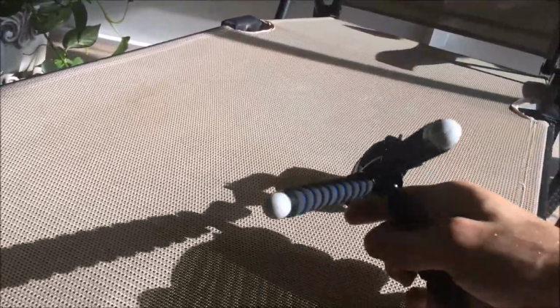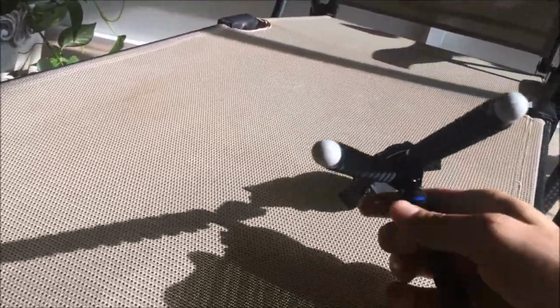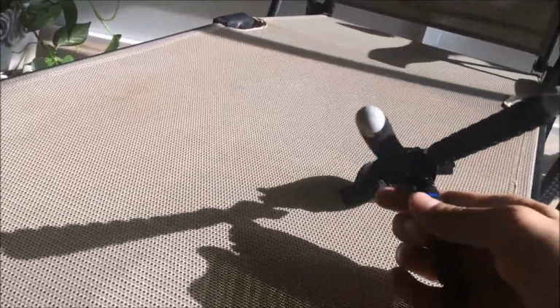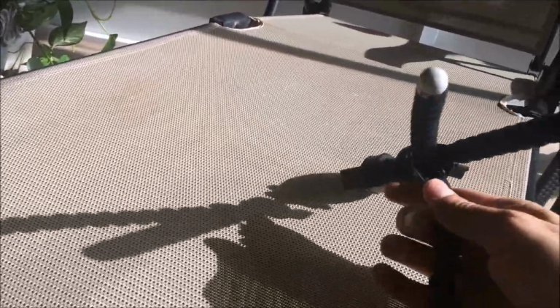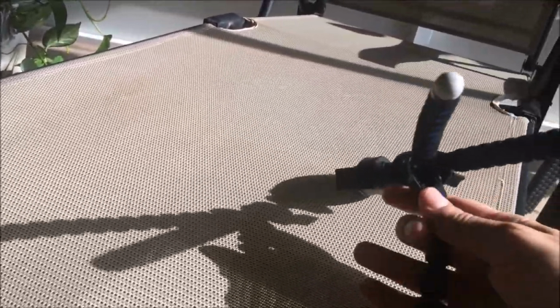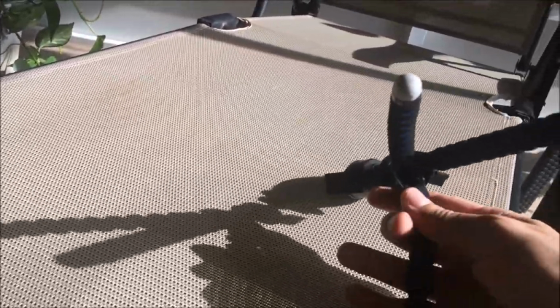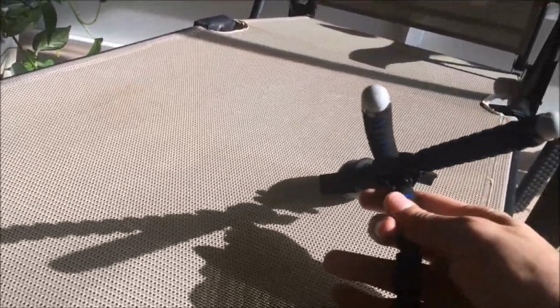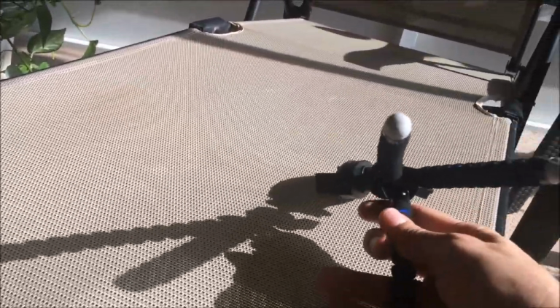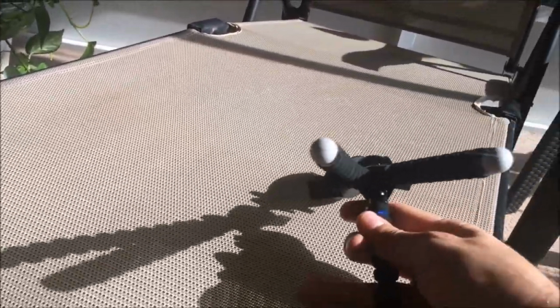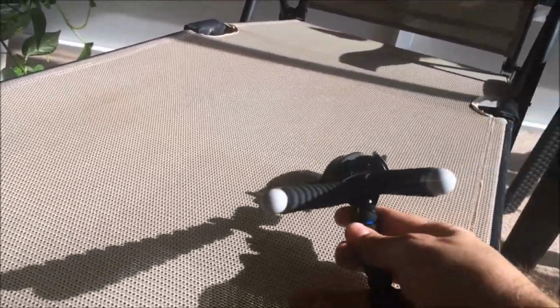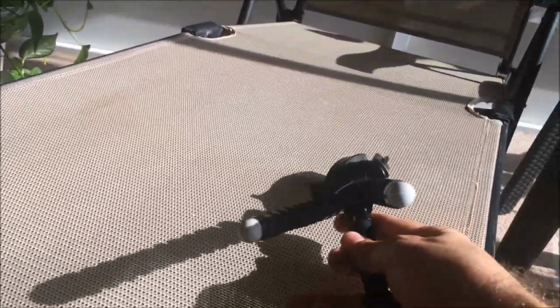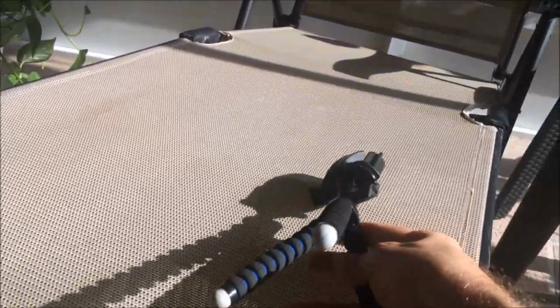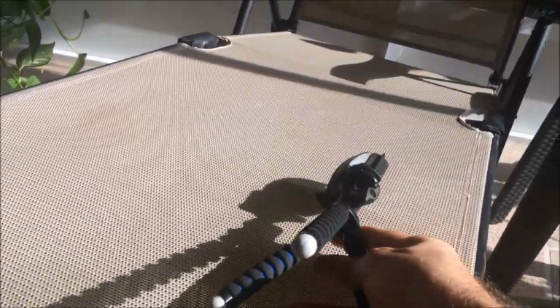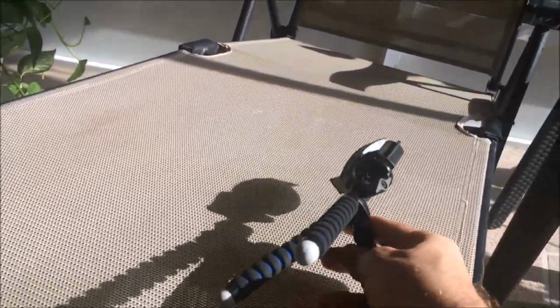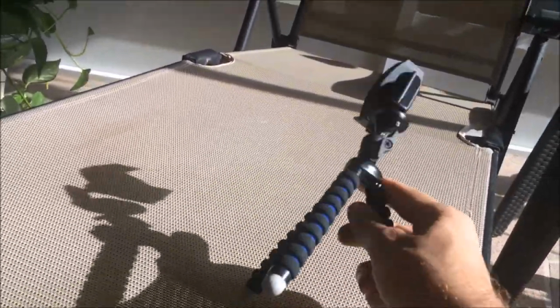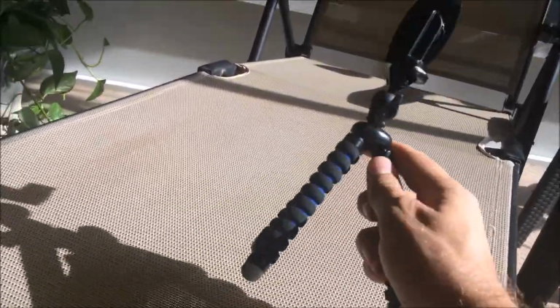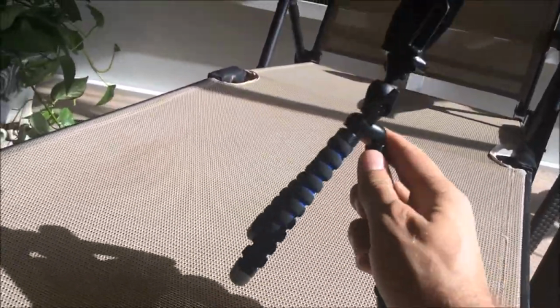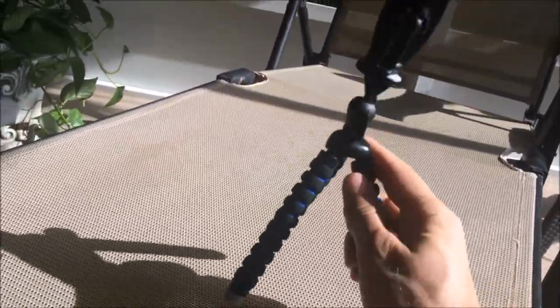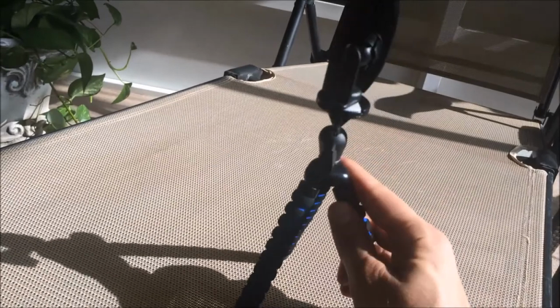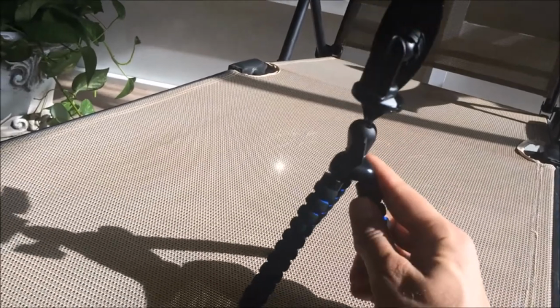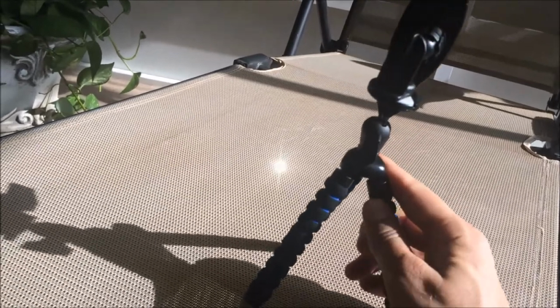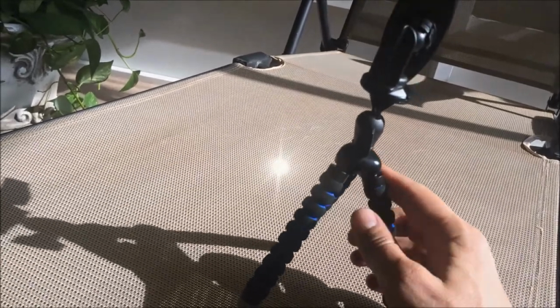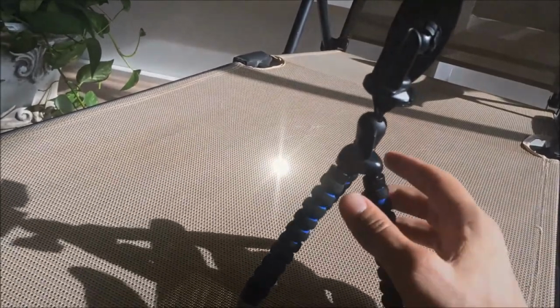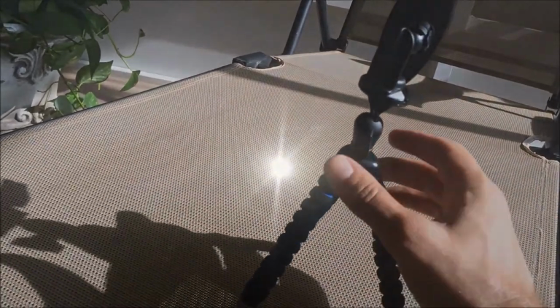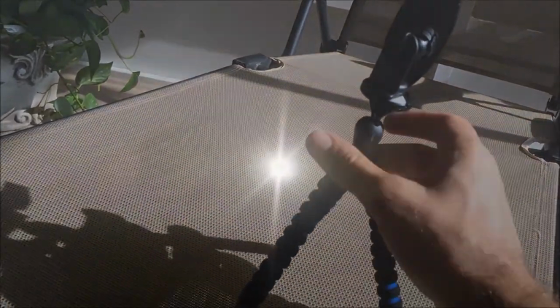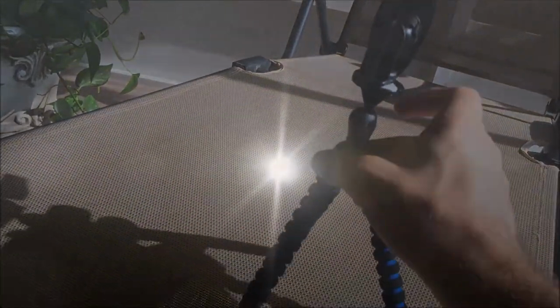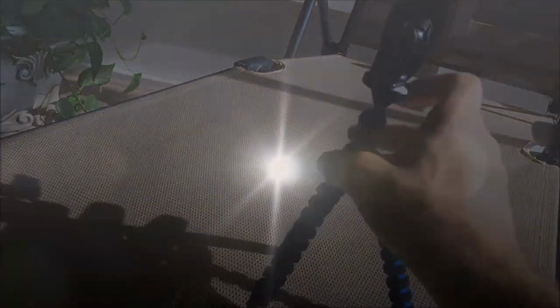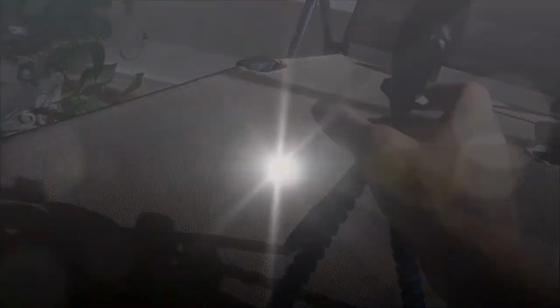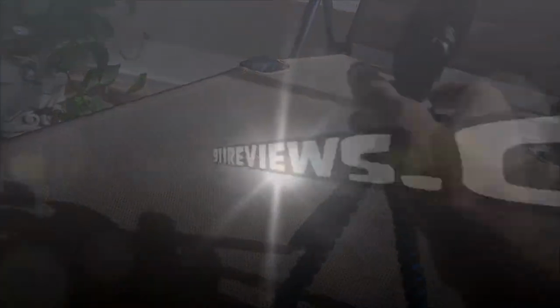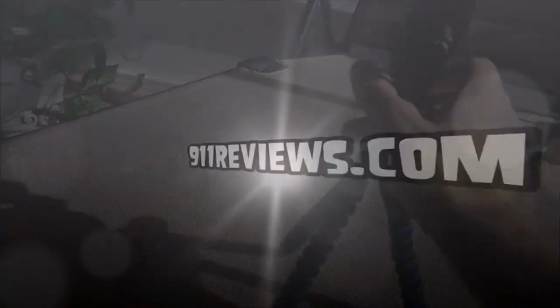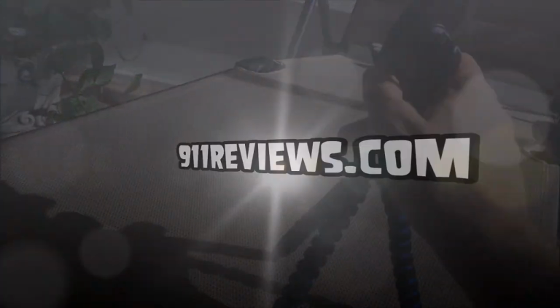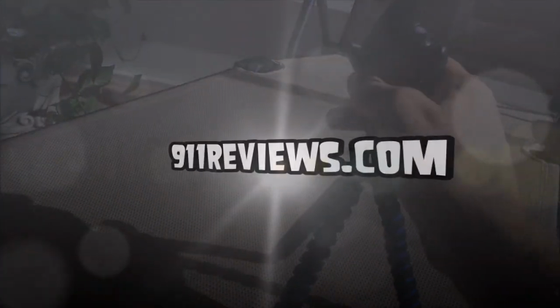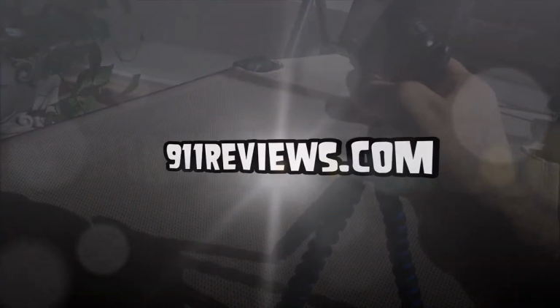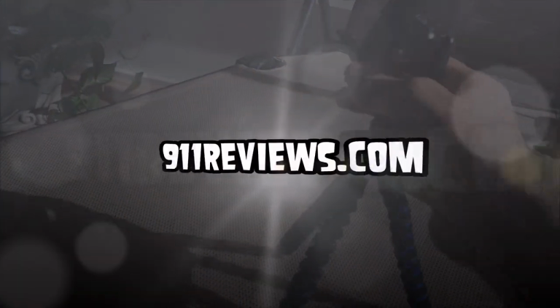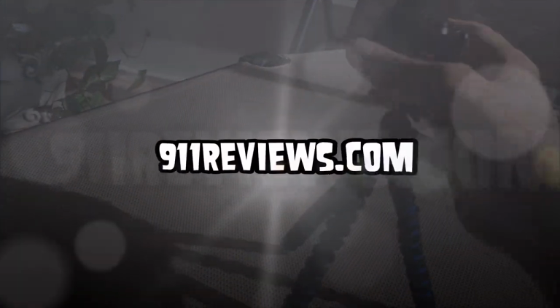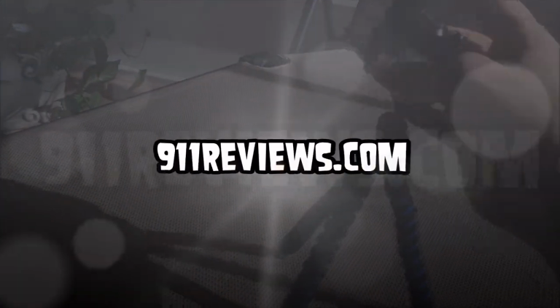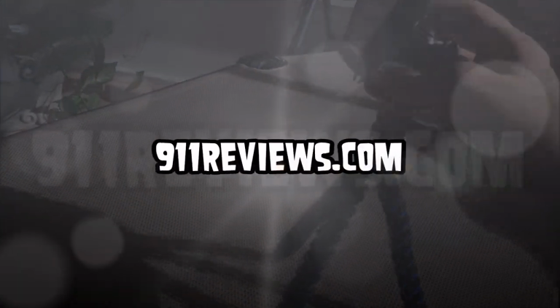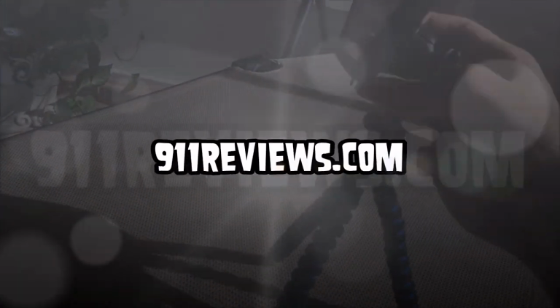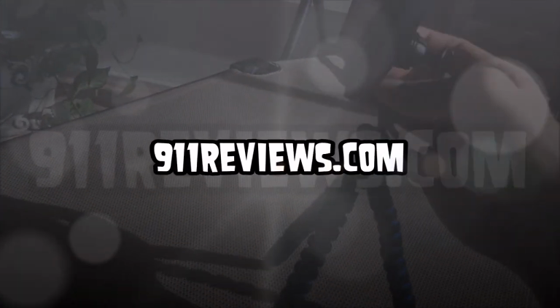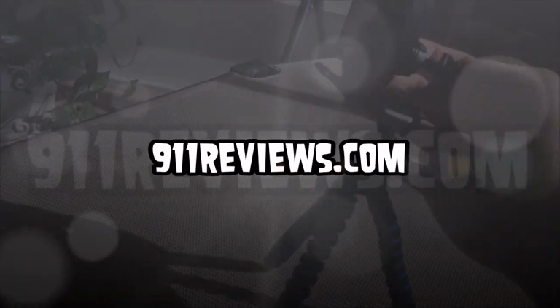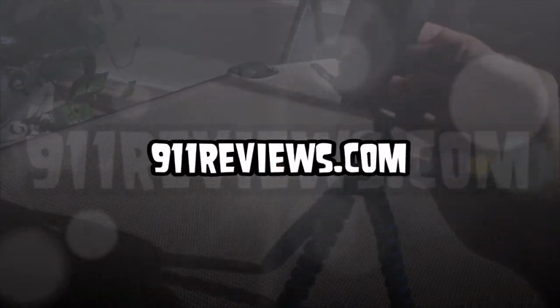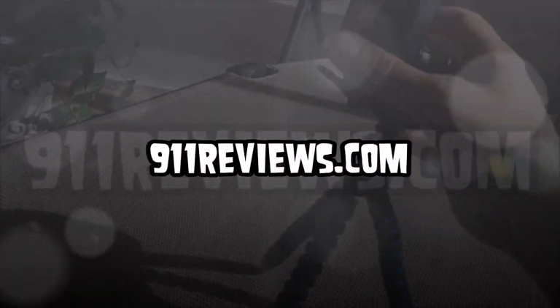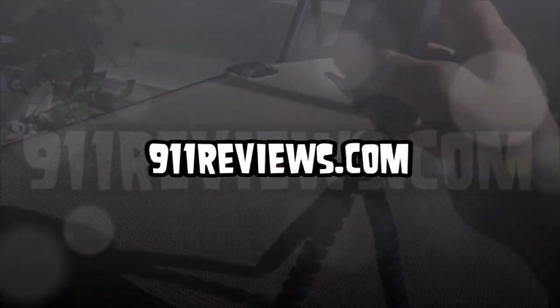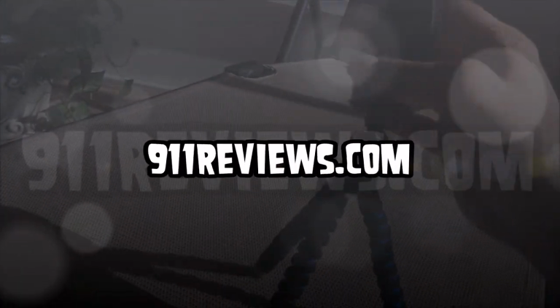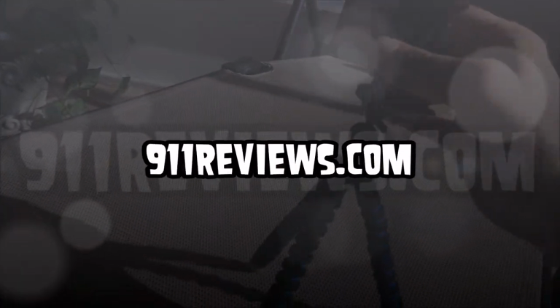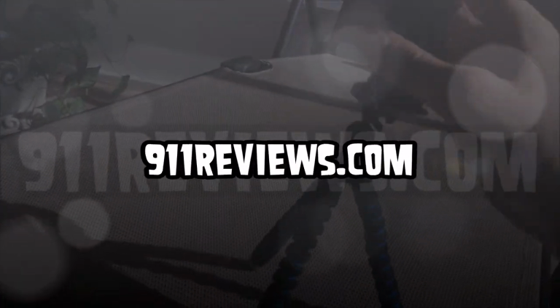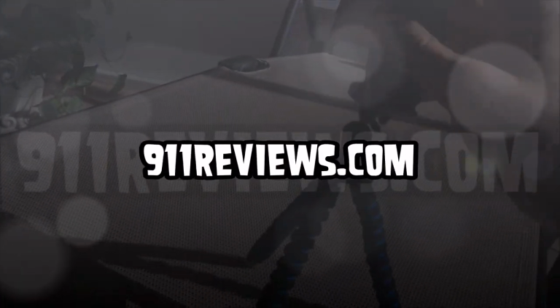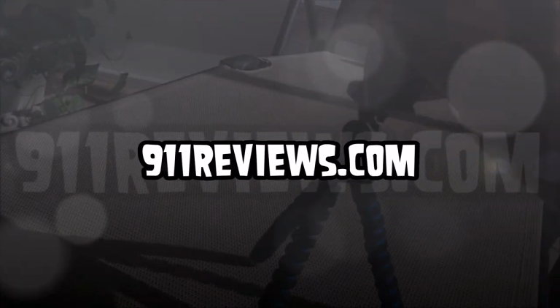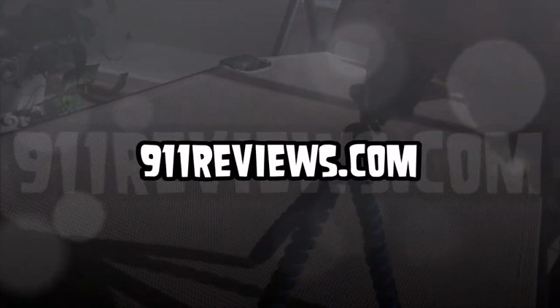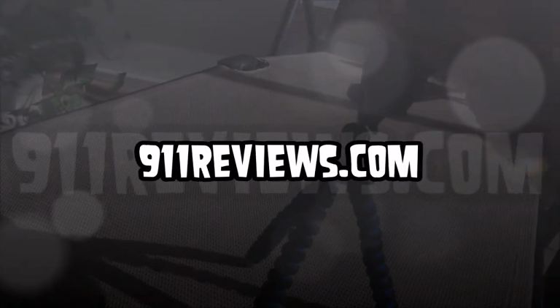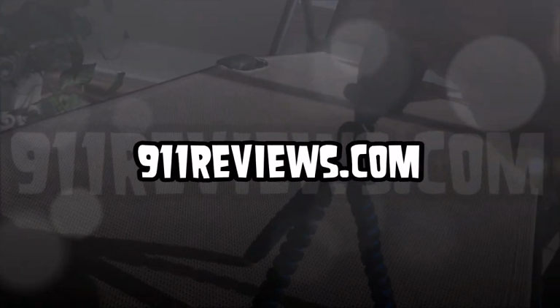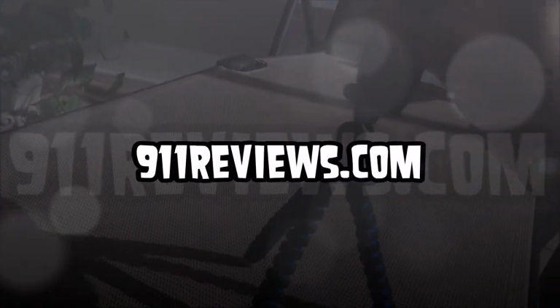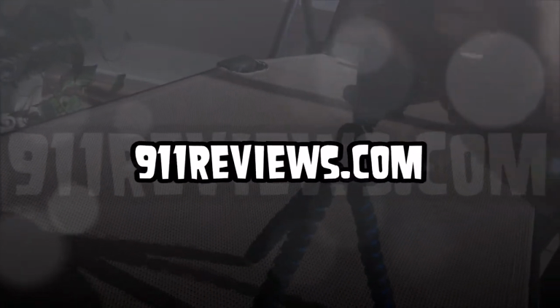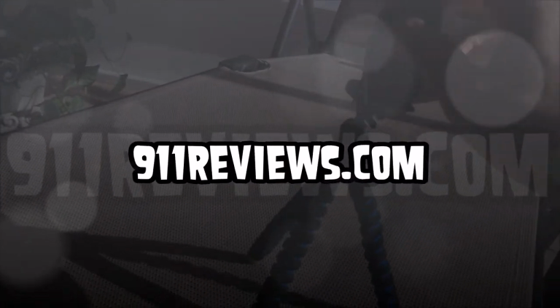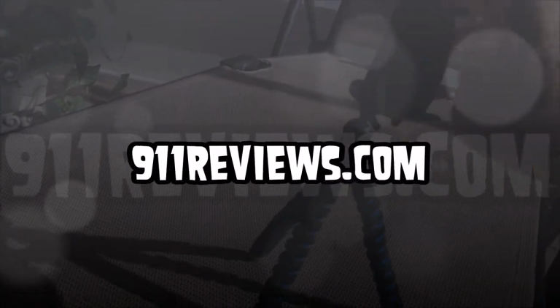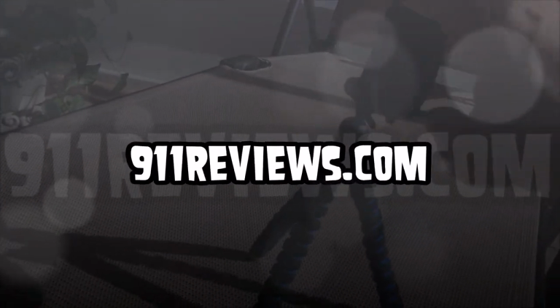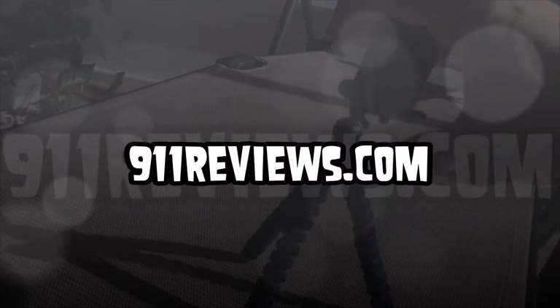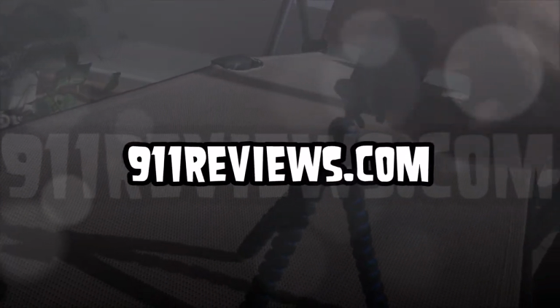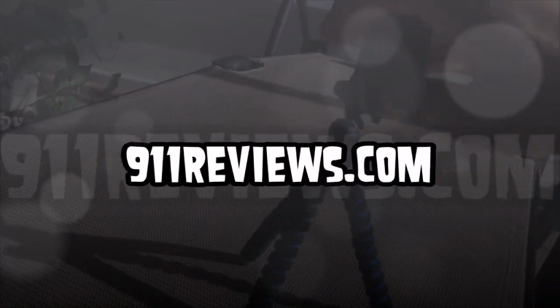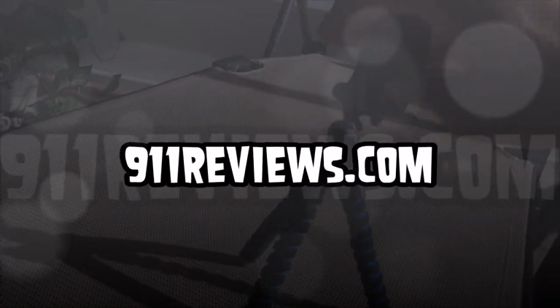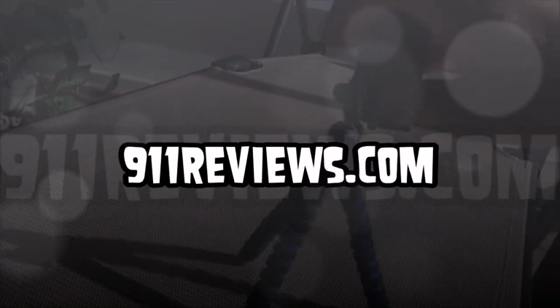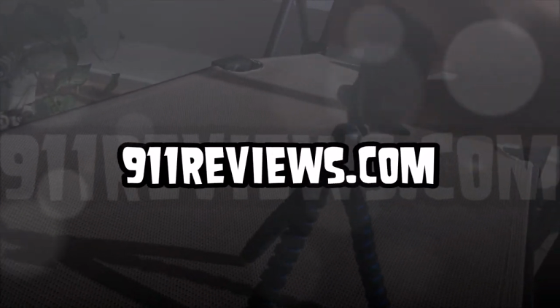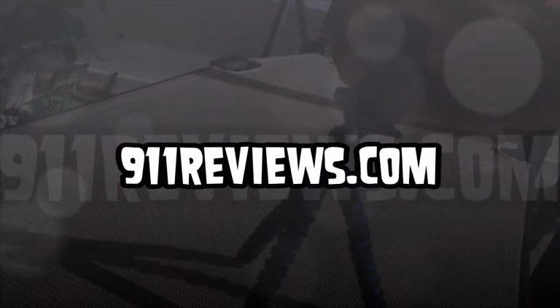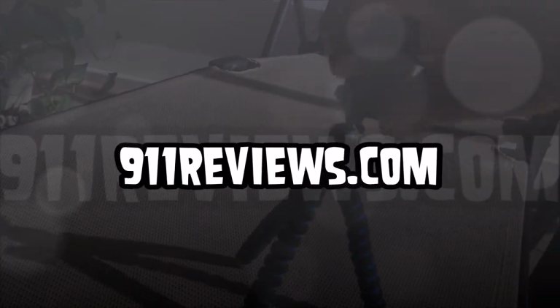Alright folks, thanks for watching, come back often, make sure to subscribe — 911reviews.com.